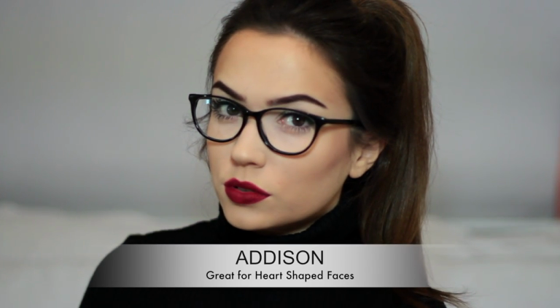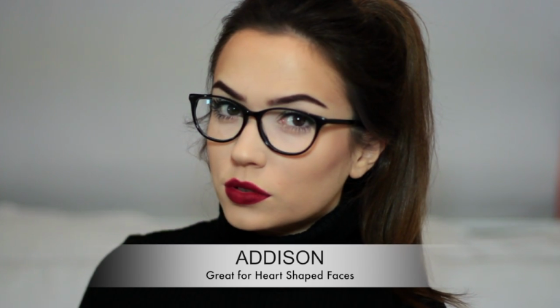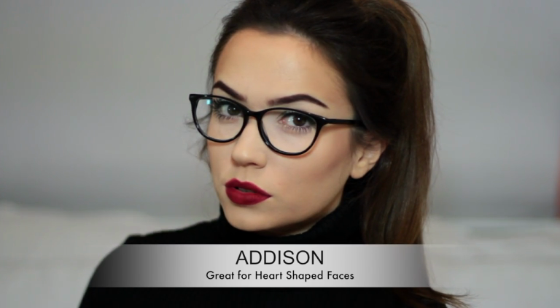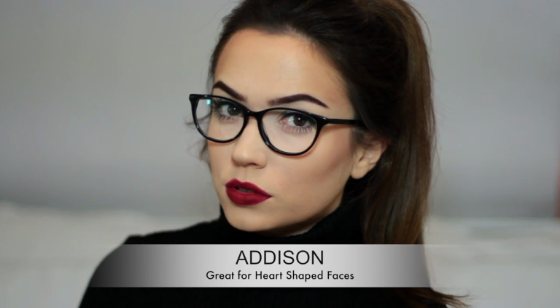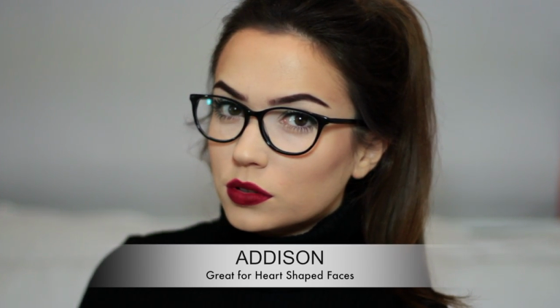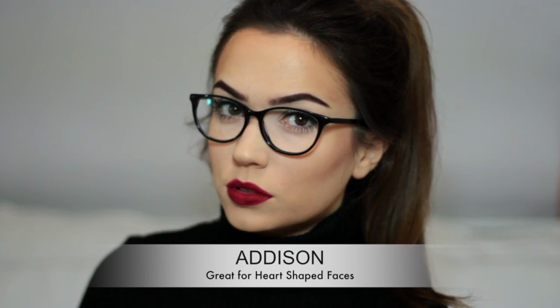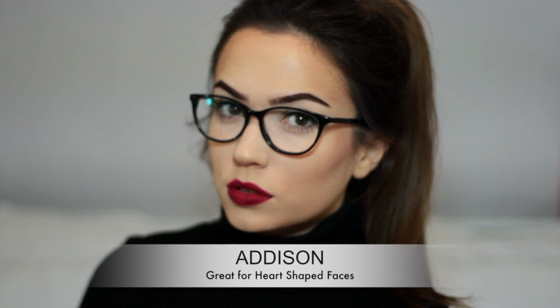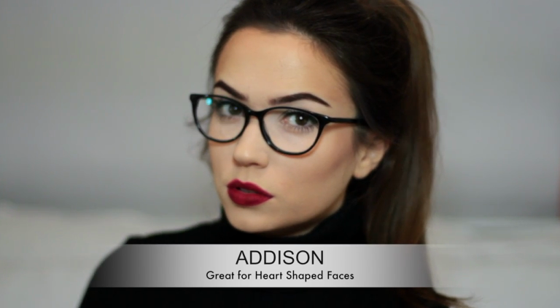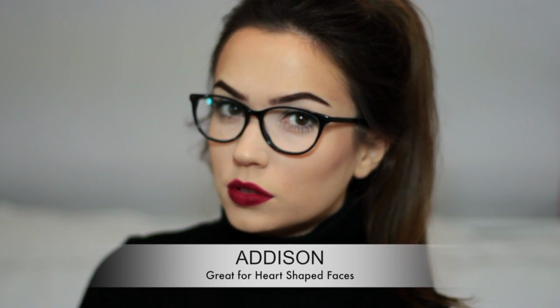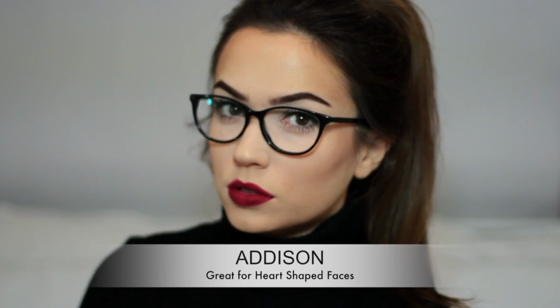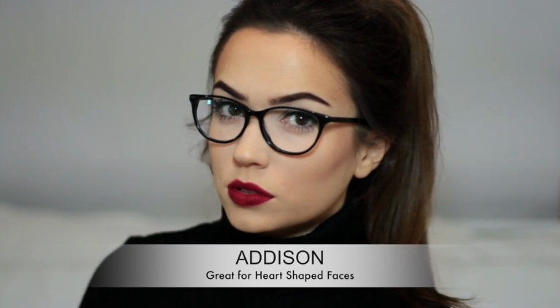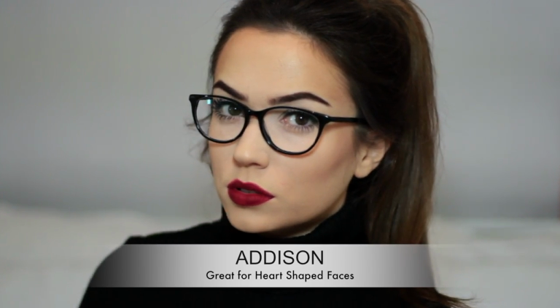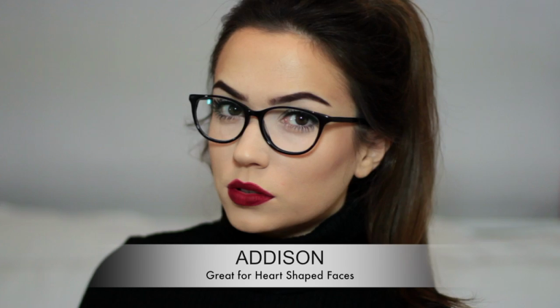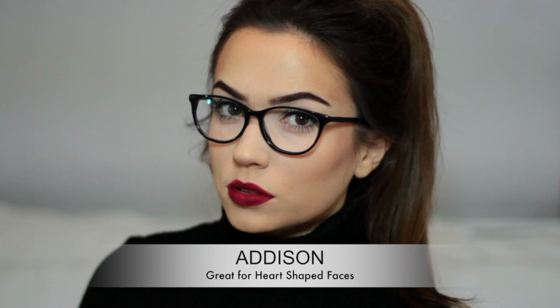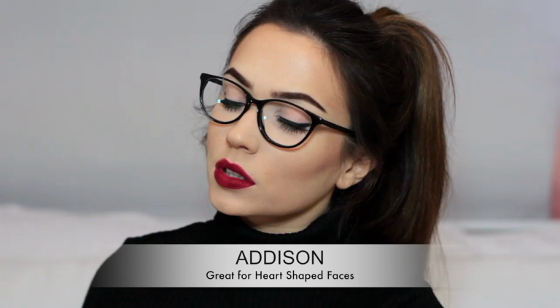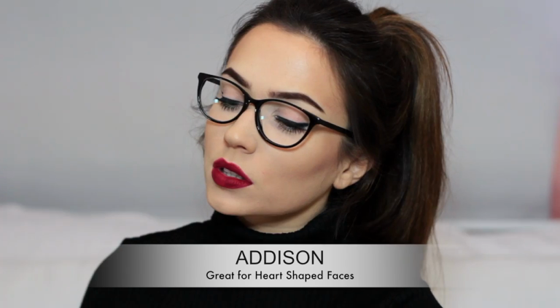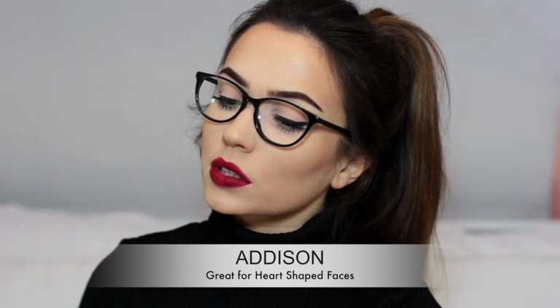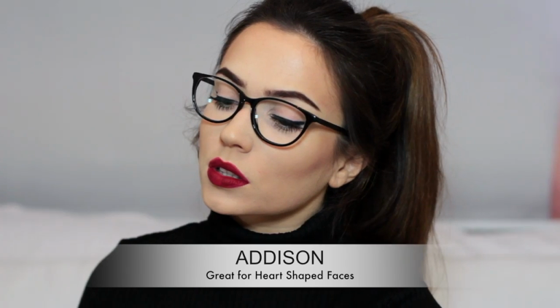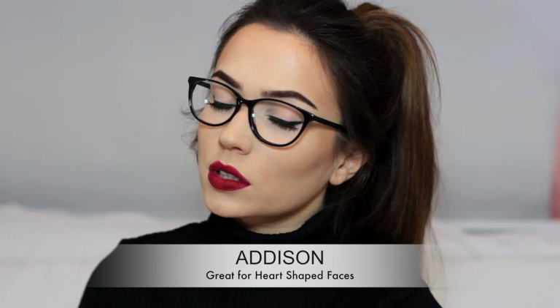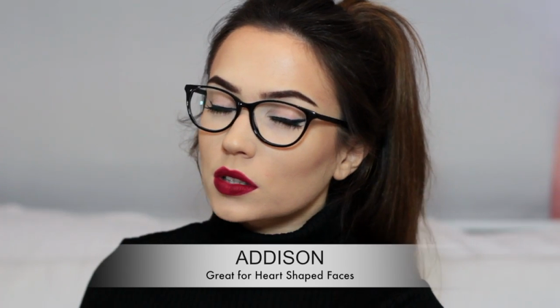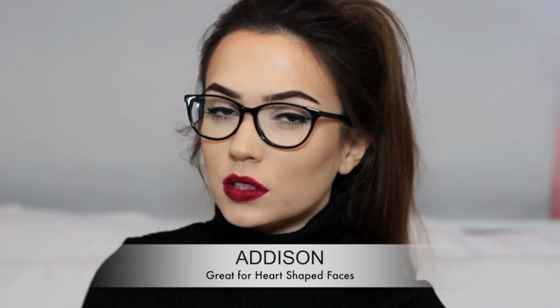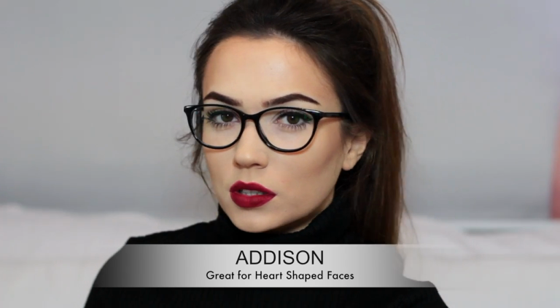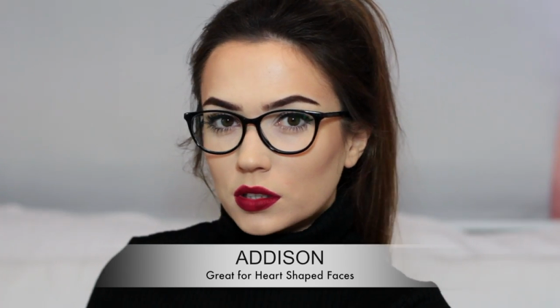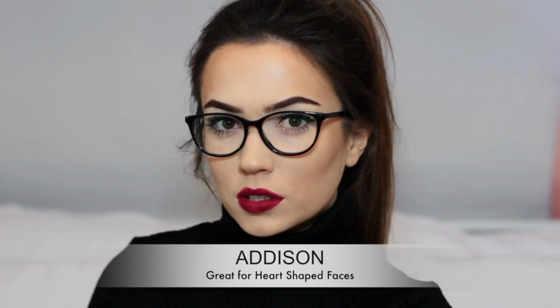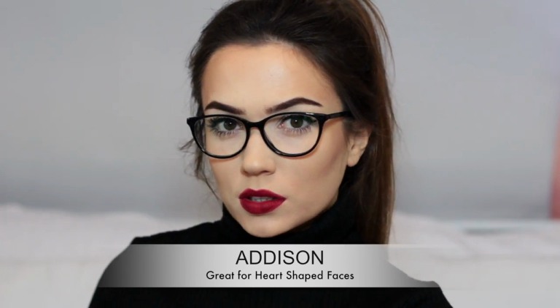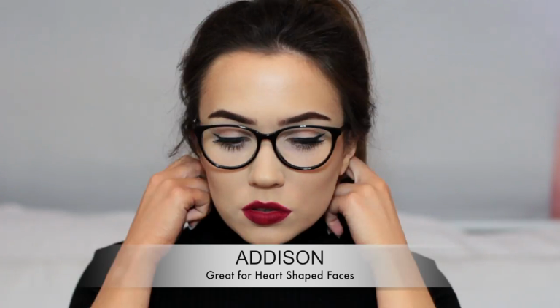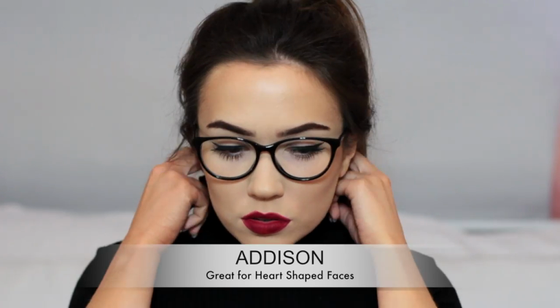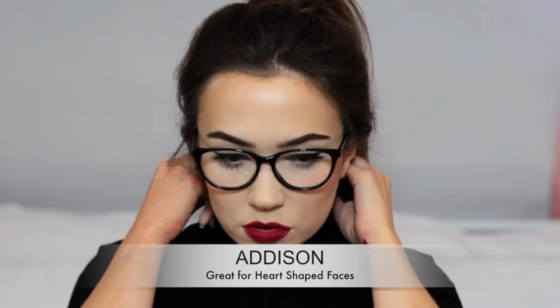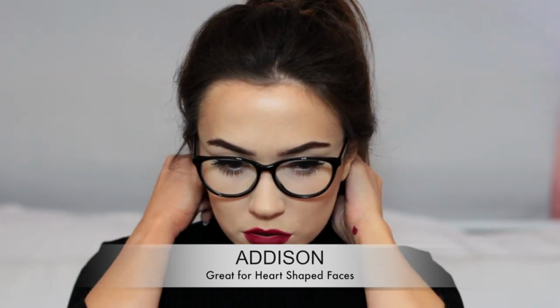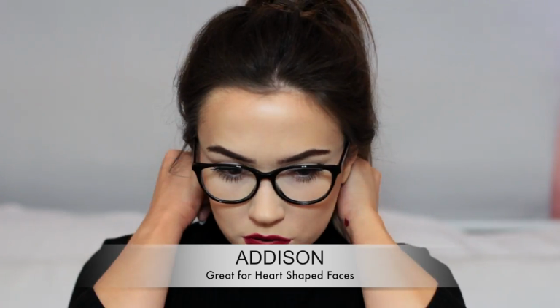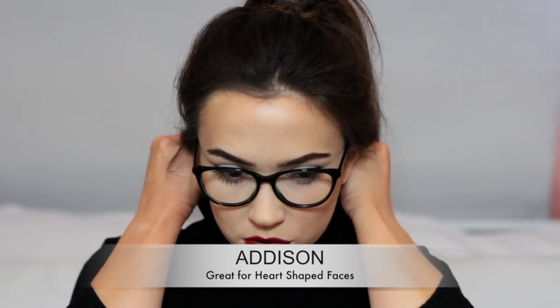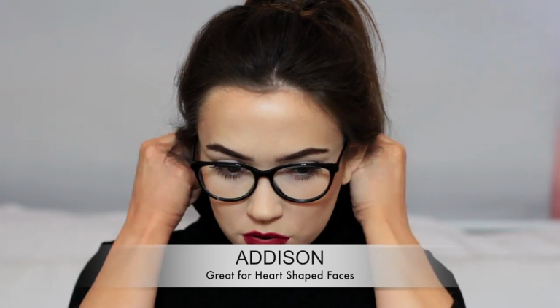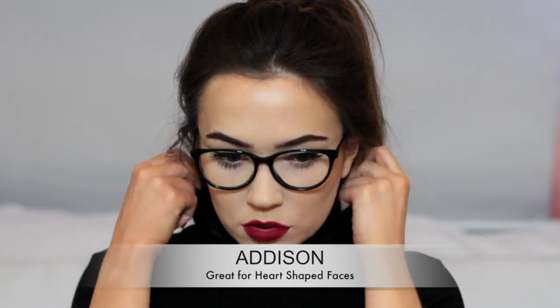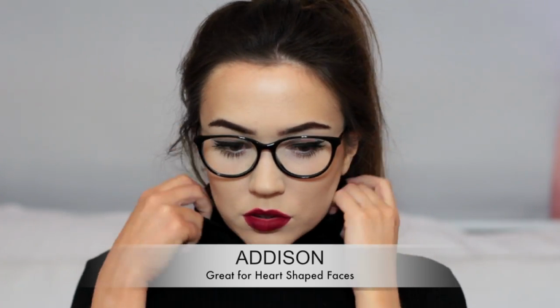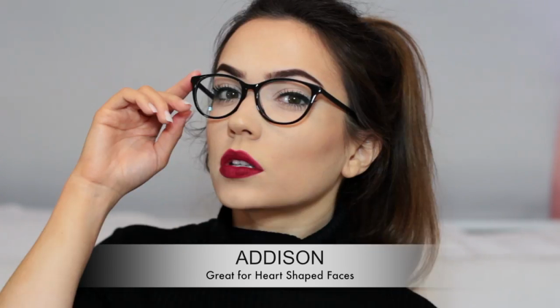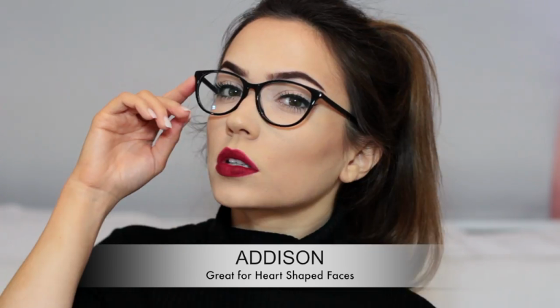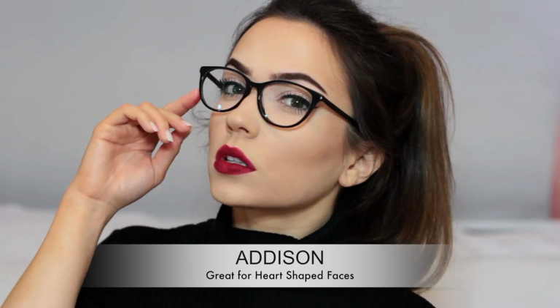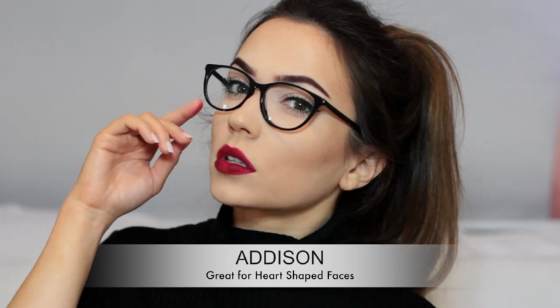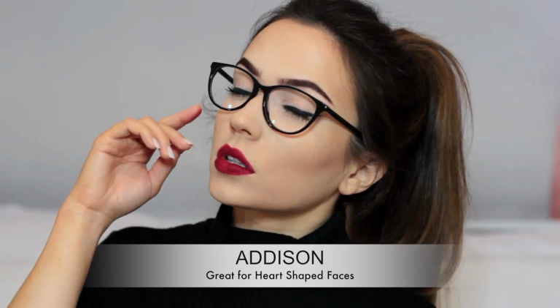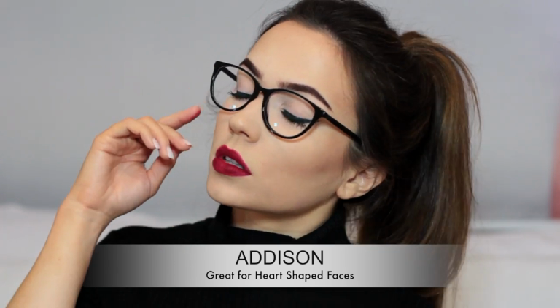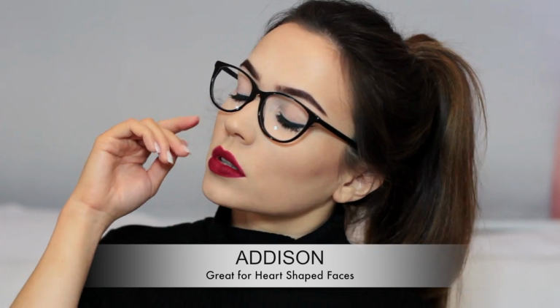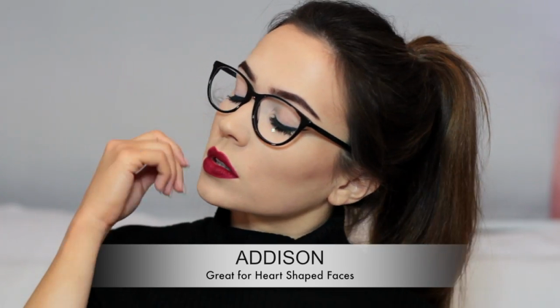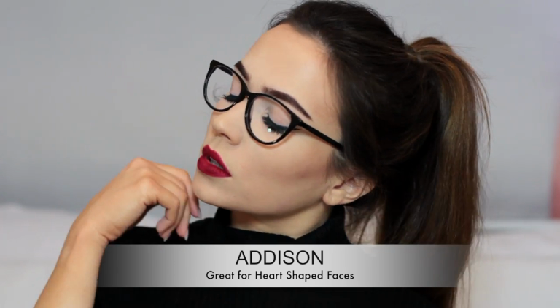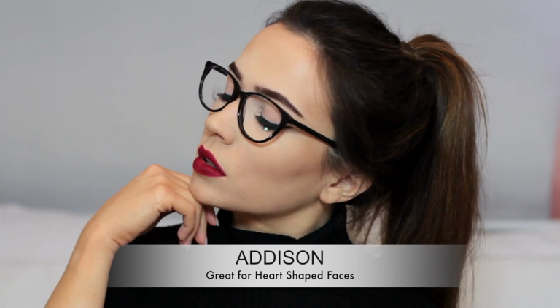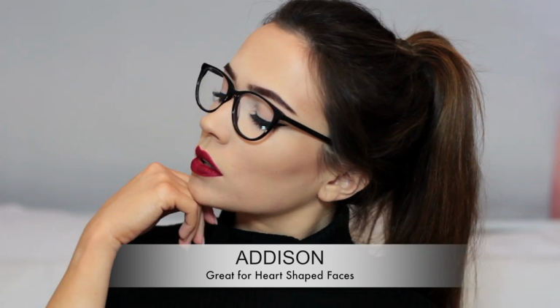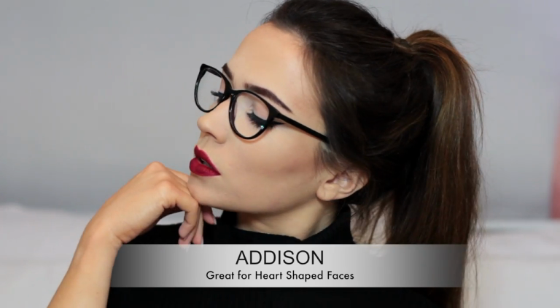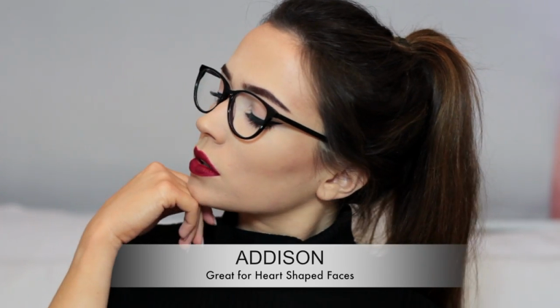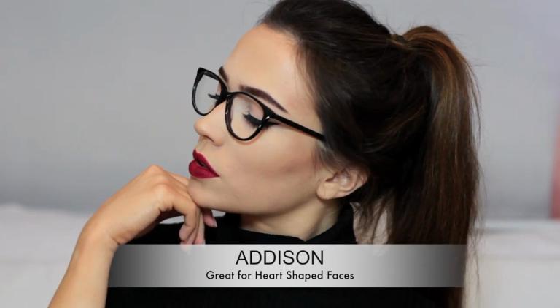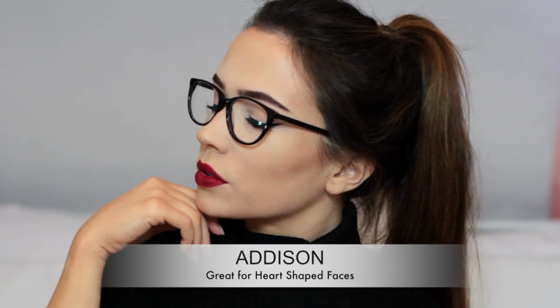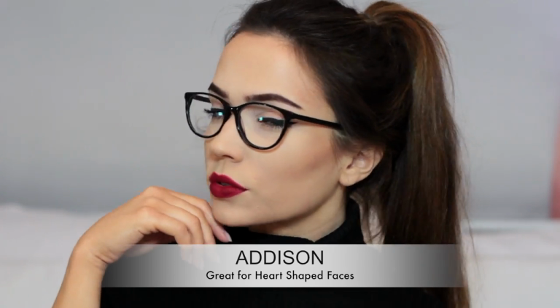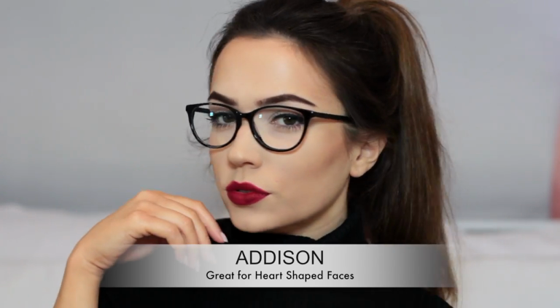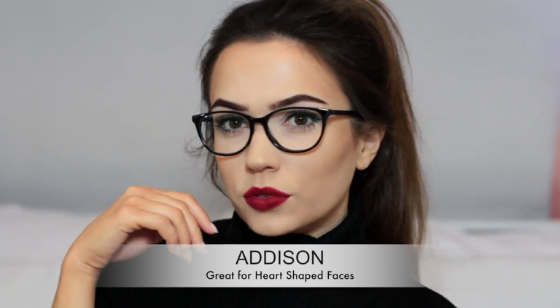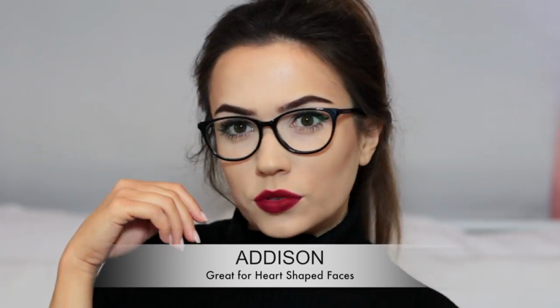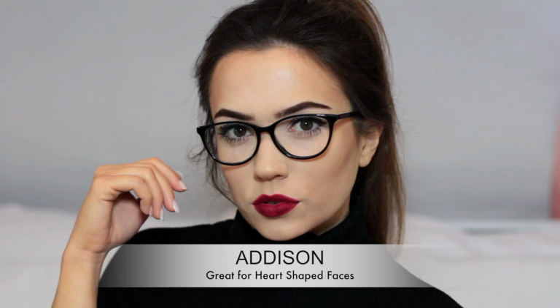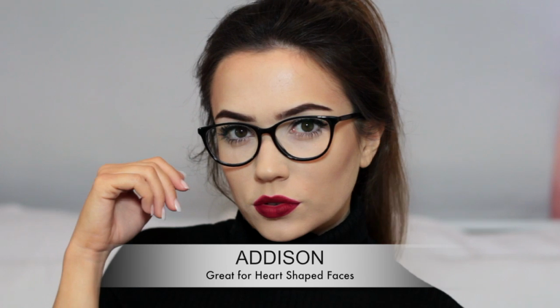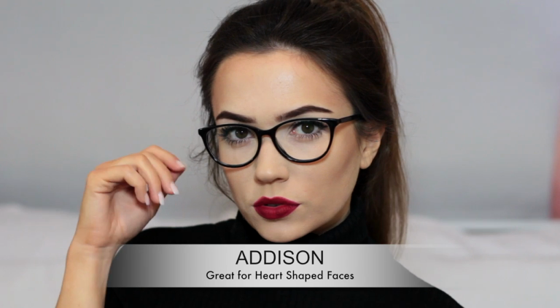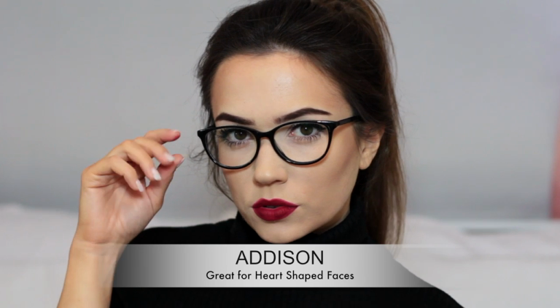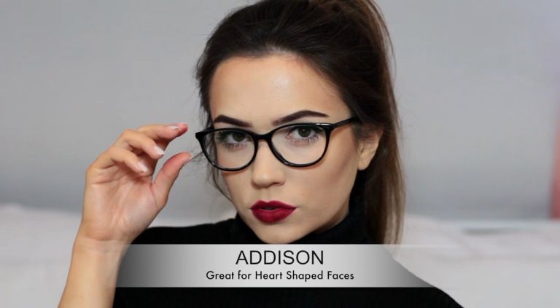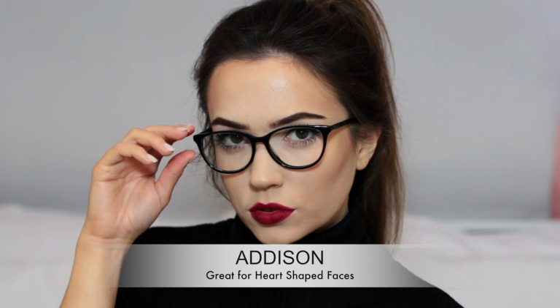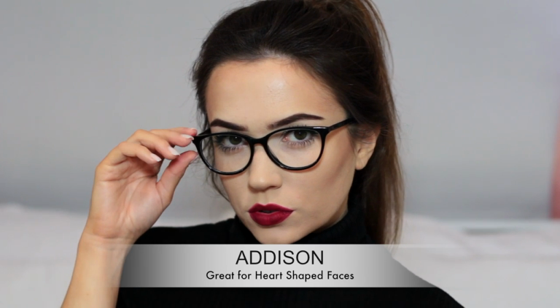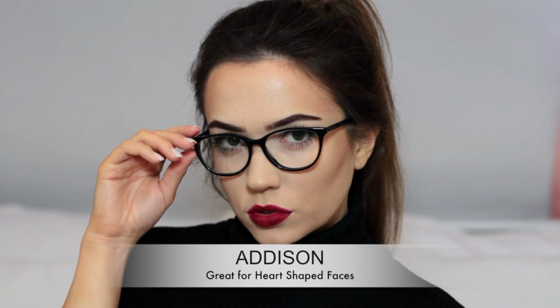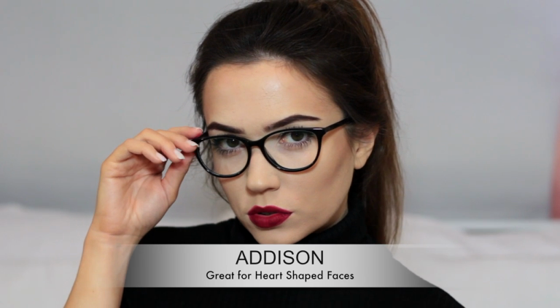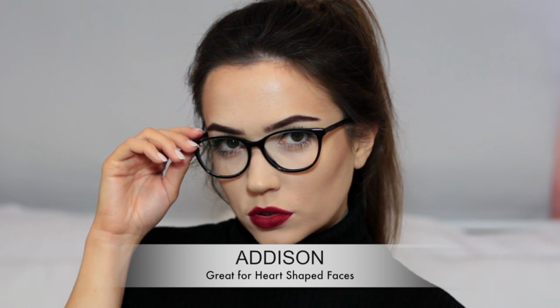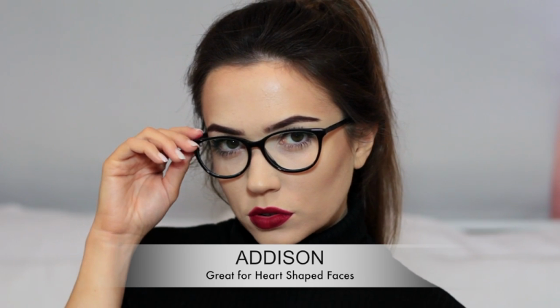These glasses are absolutely gorgeous. Go to the website, try them on, upload a picture of yourself, put them on your face and see what you think. I love them.